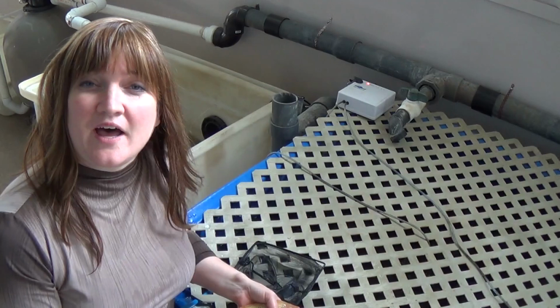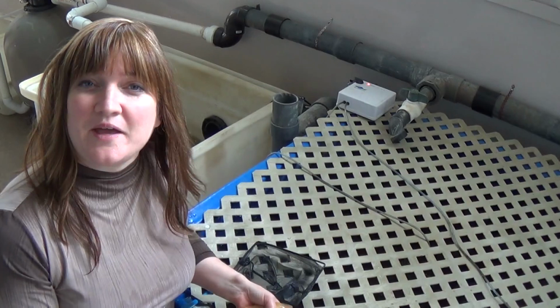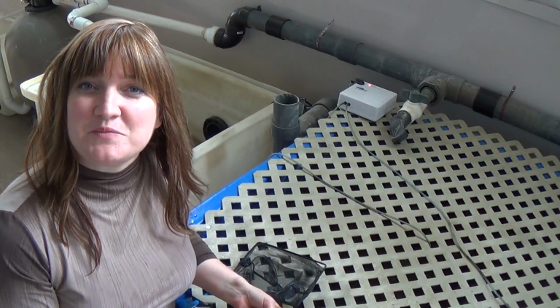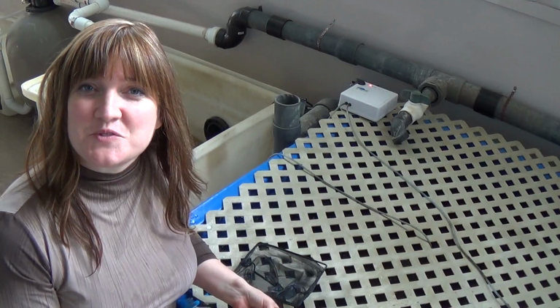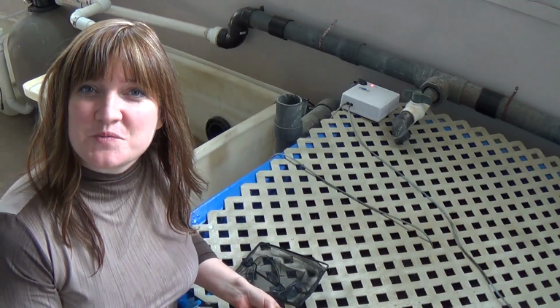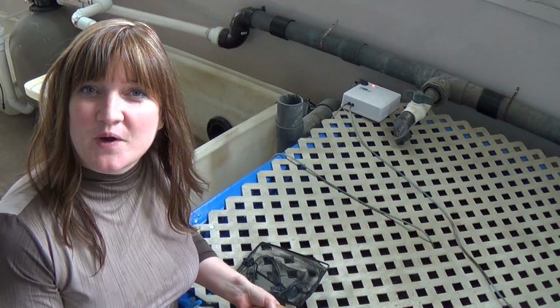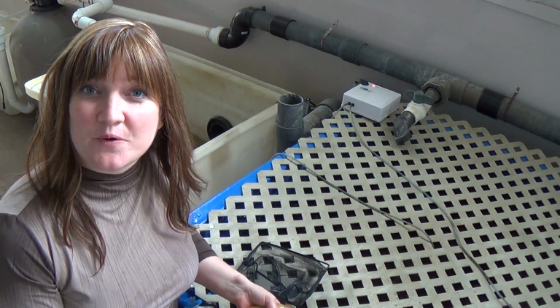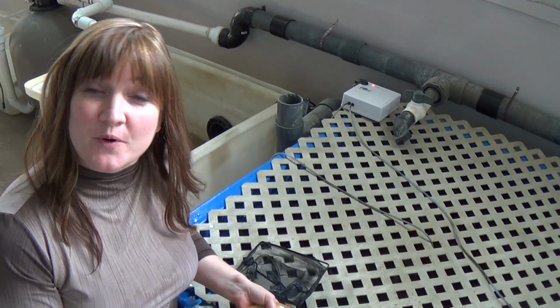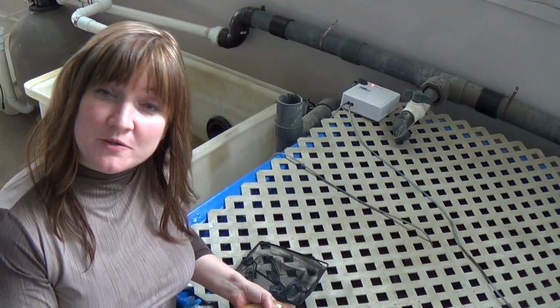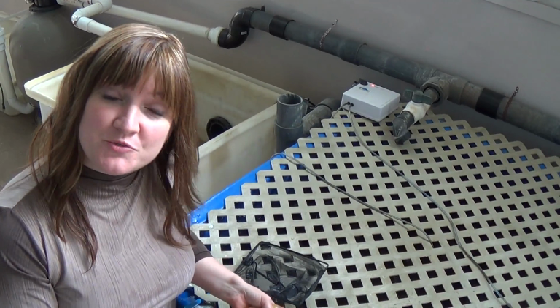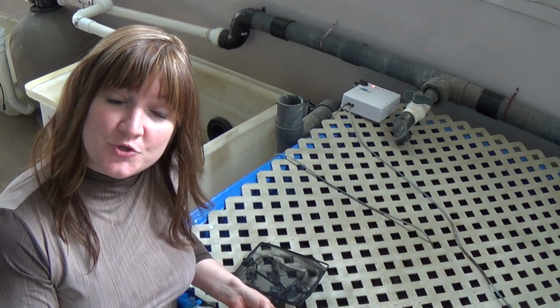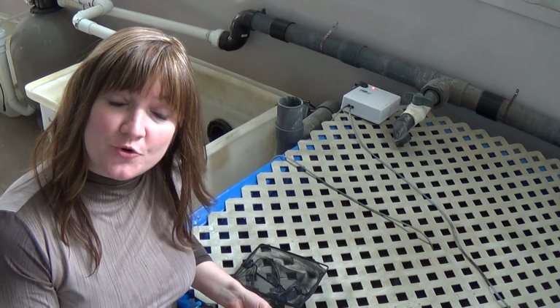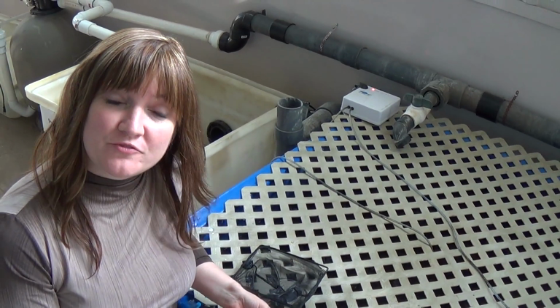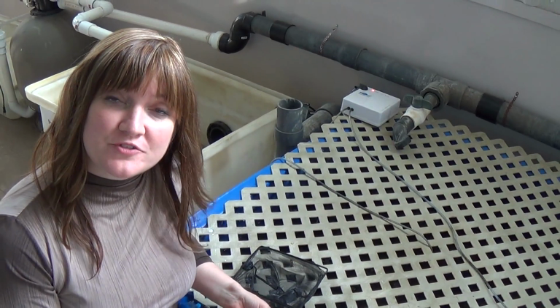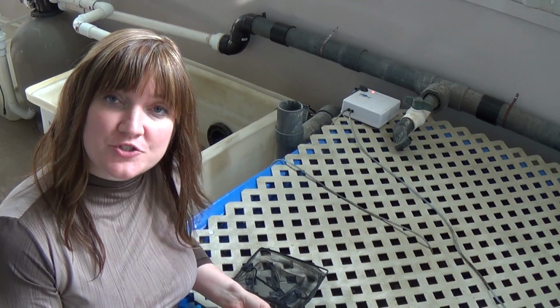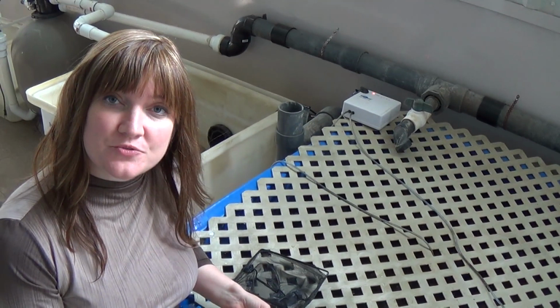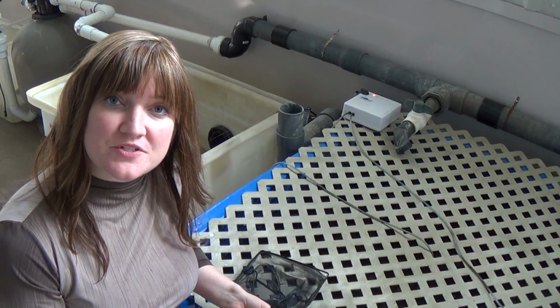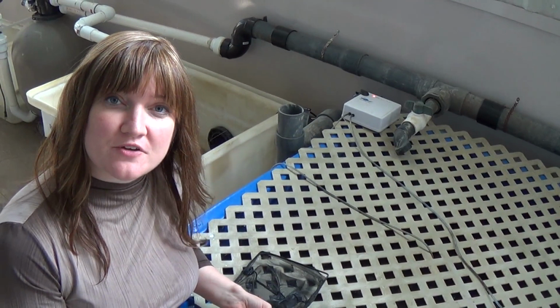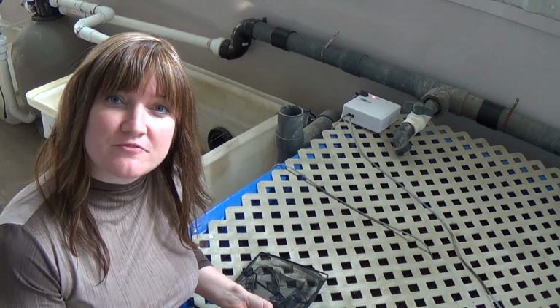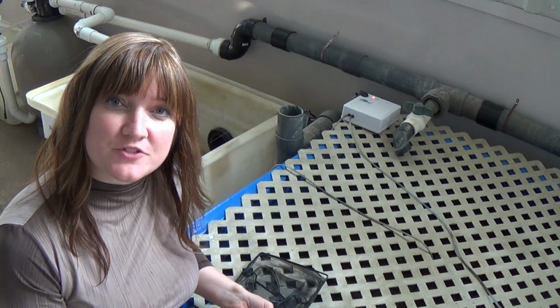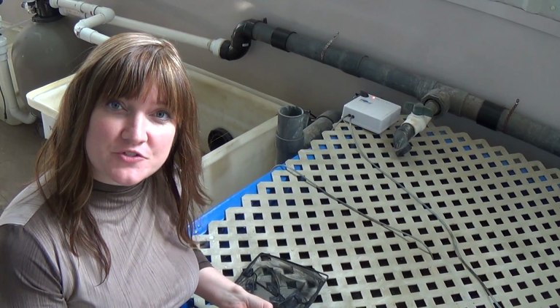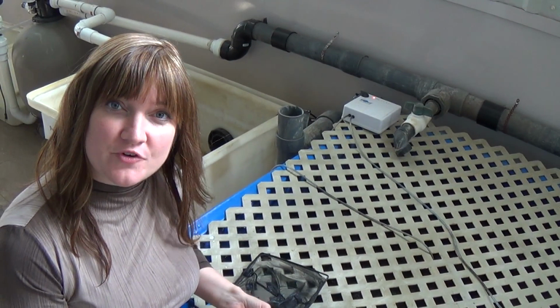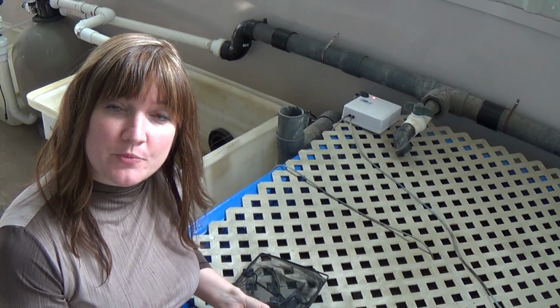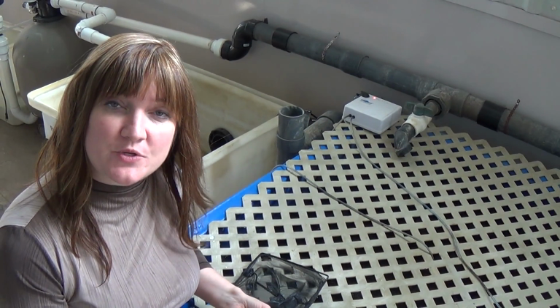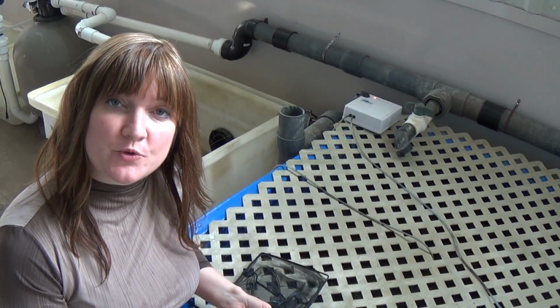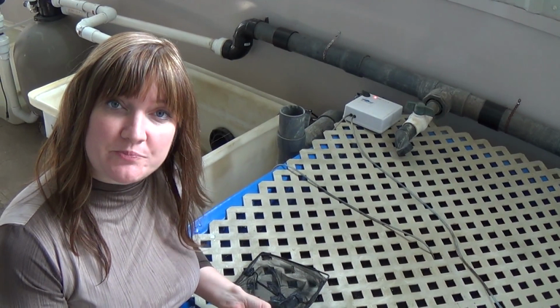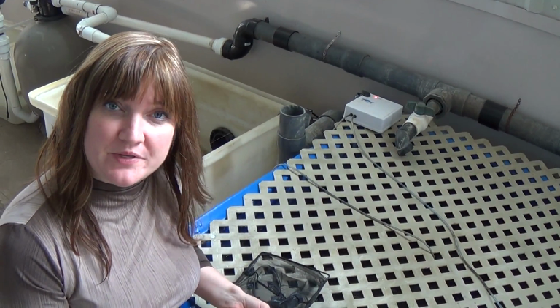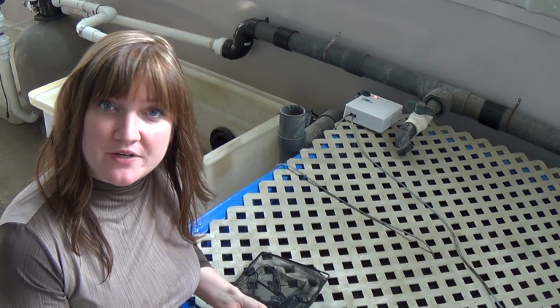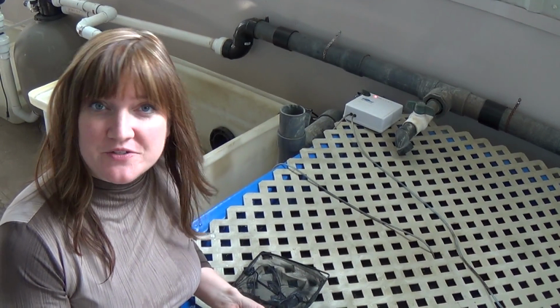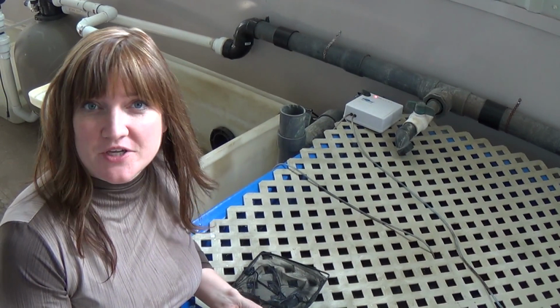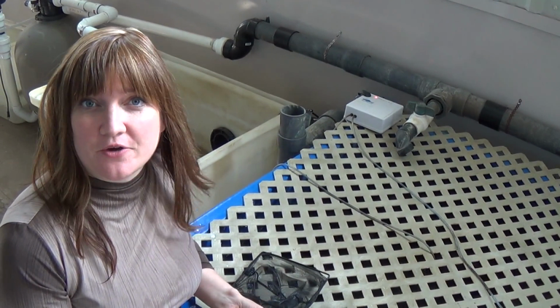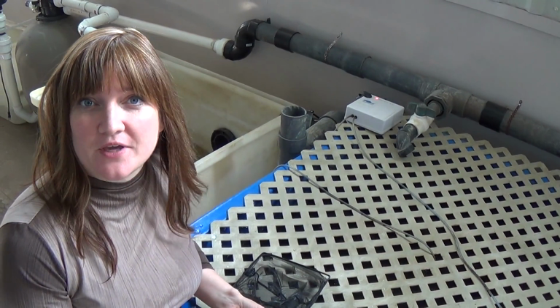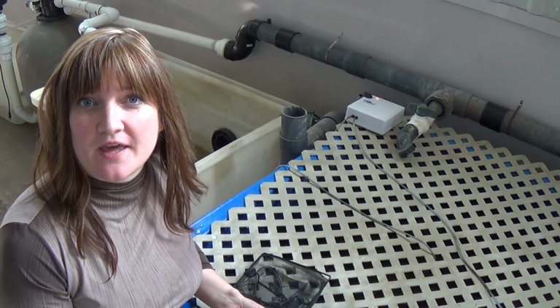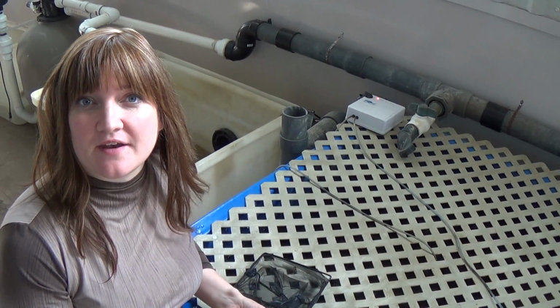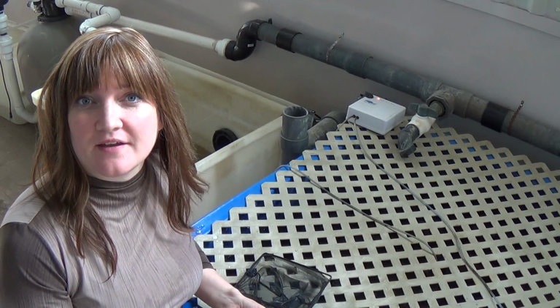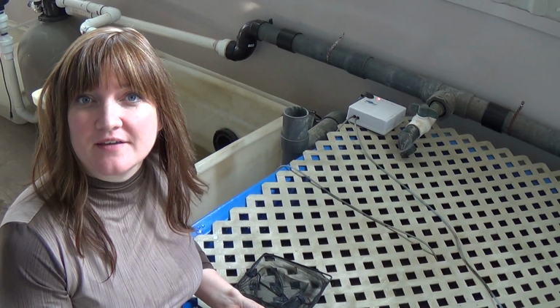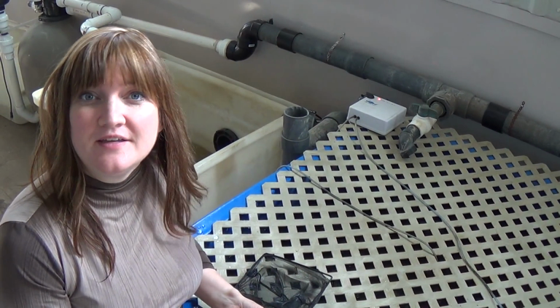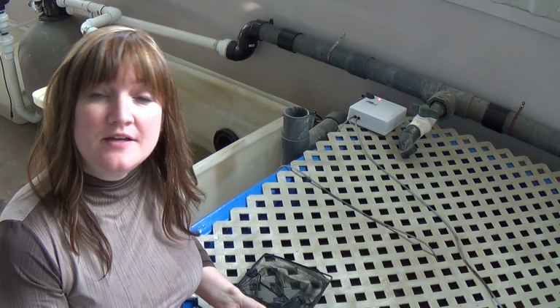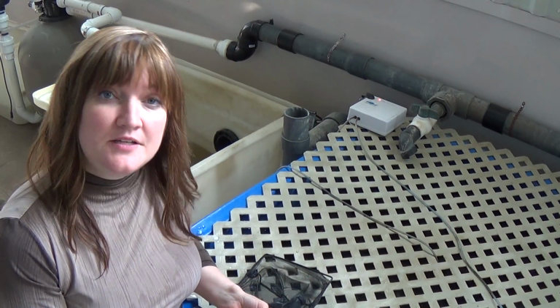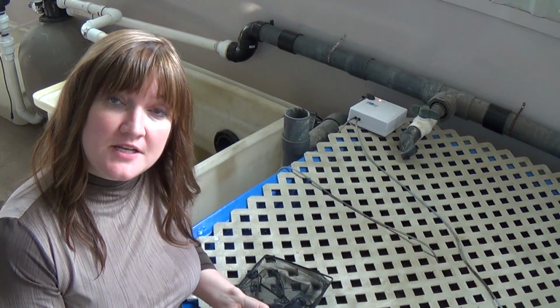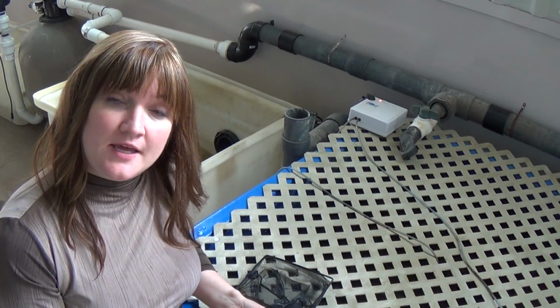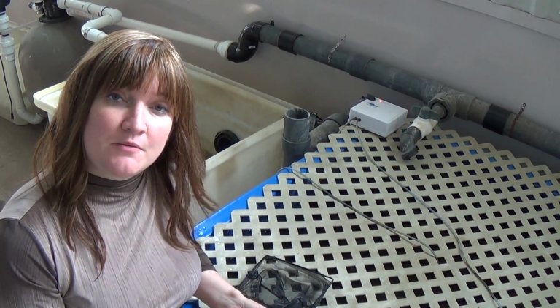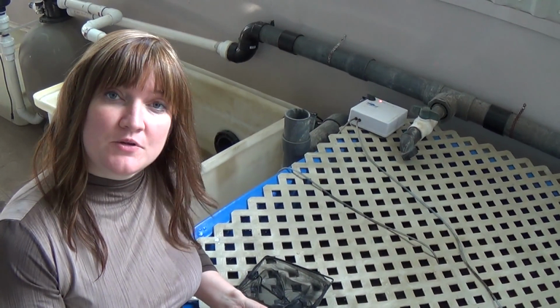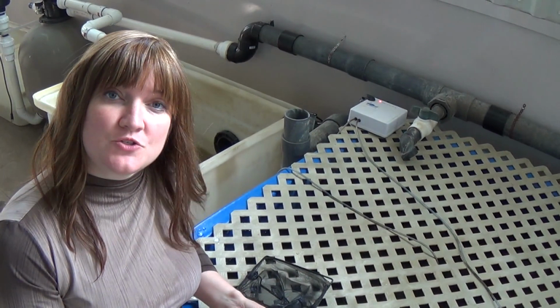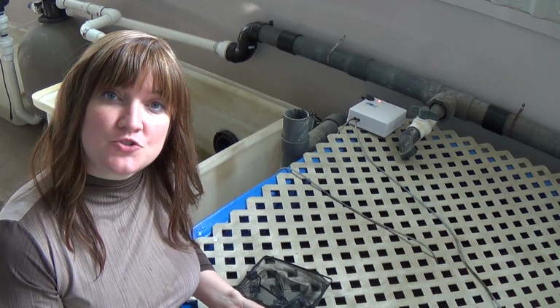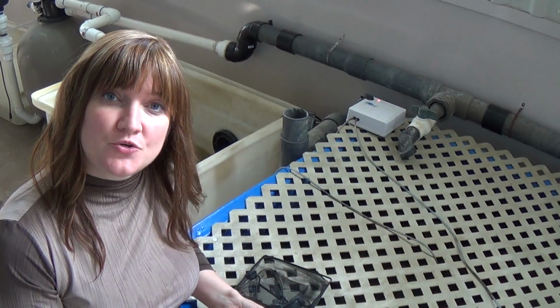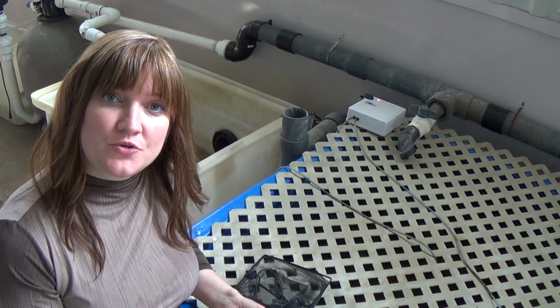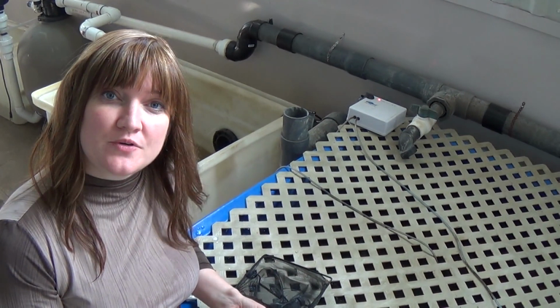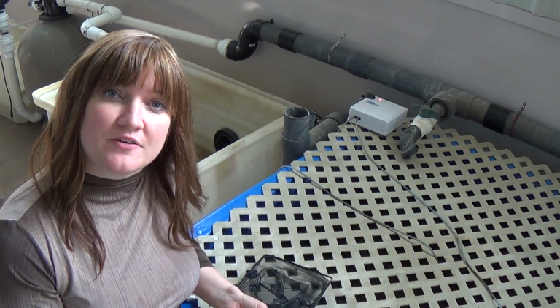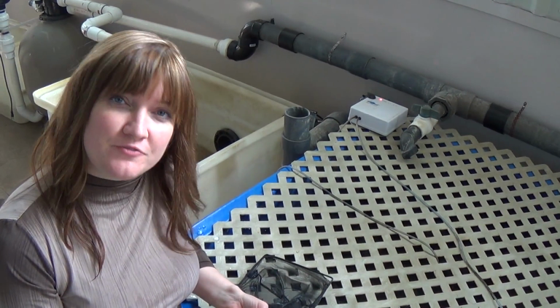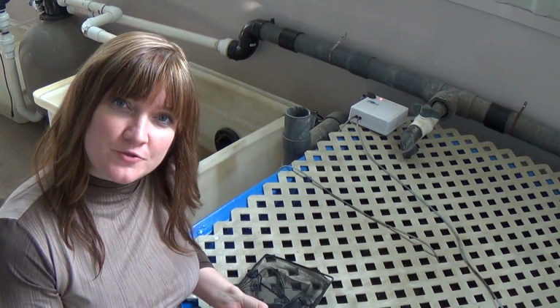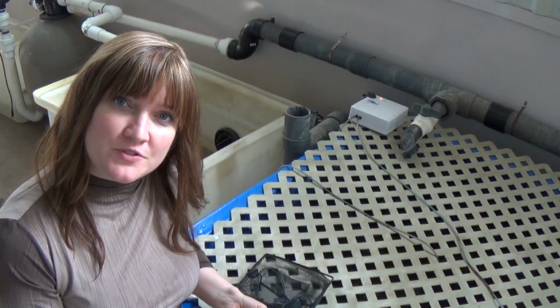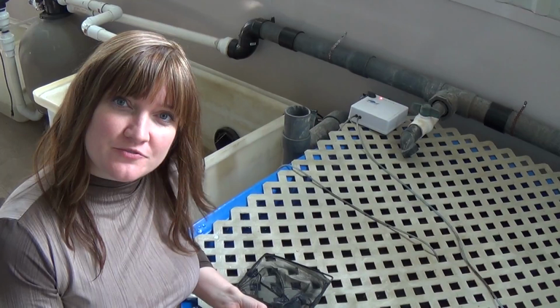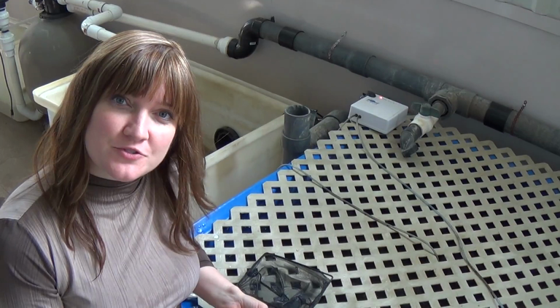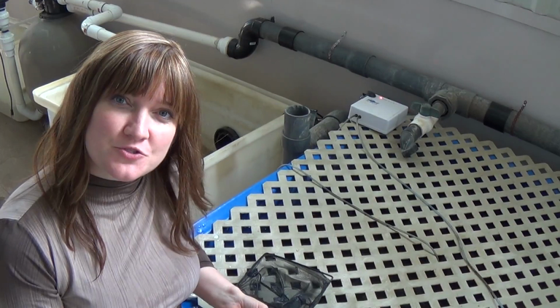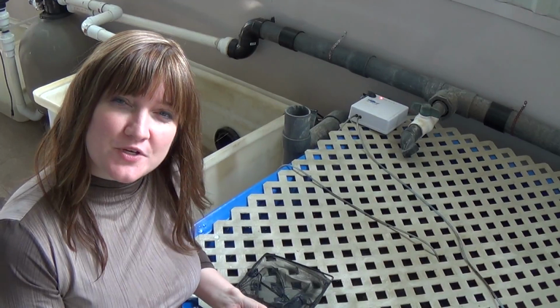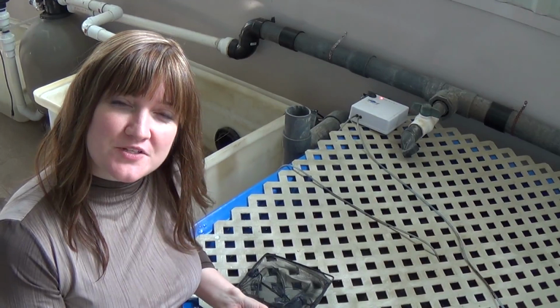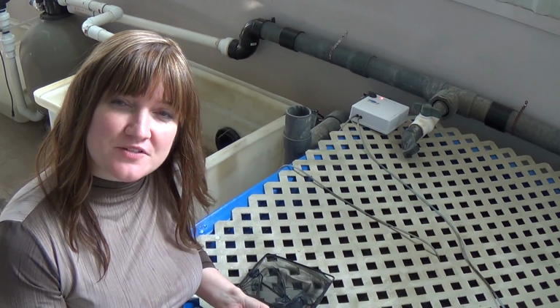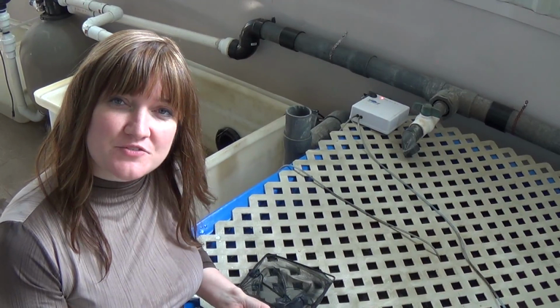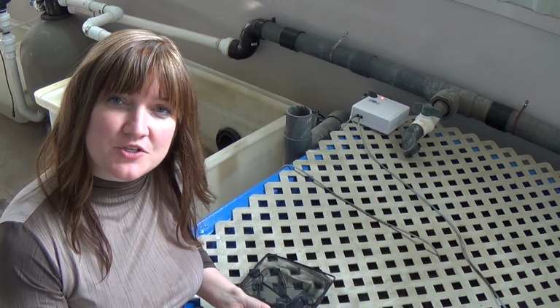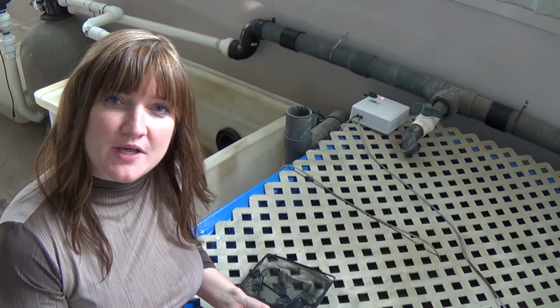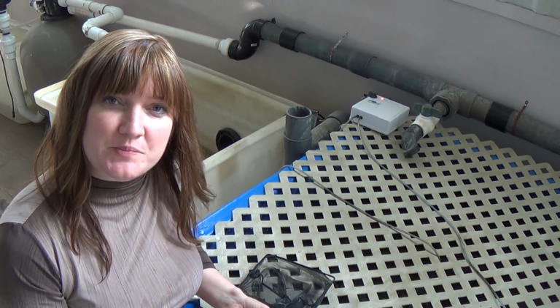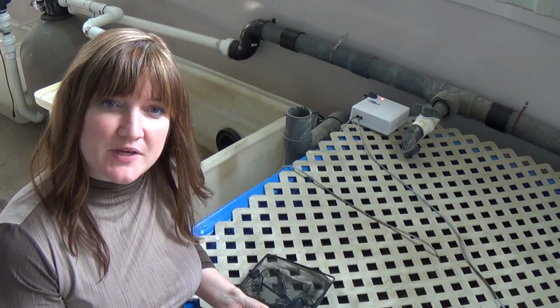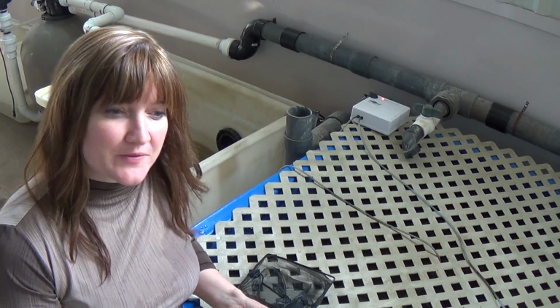Hi, I'm Tamara. Welcome to NOAA Fisheries, our fish farm in Whitby, Ontario, Canada. Today I'm going to show you a few different strains of tilapia.